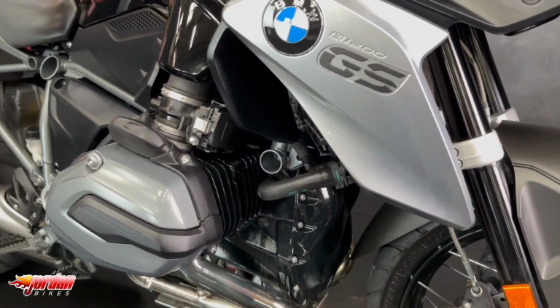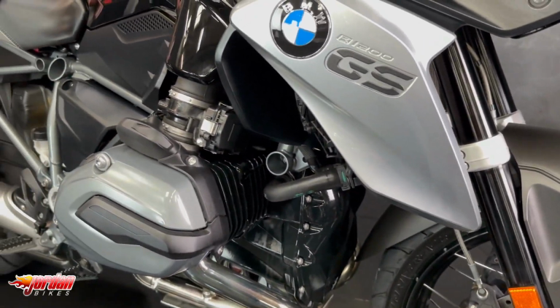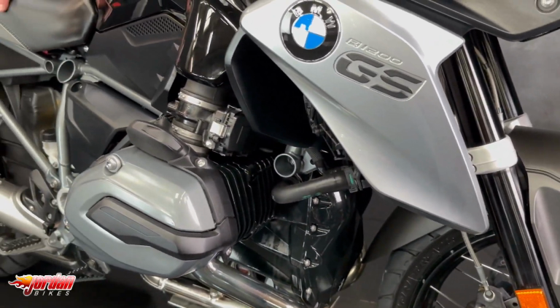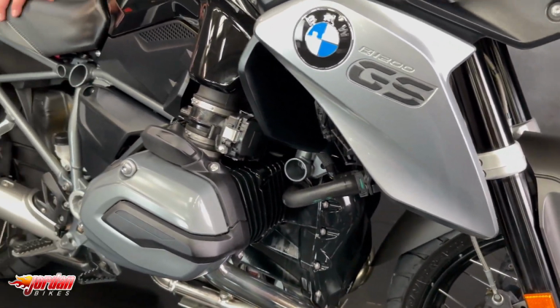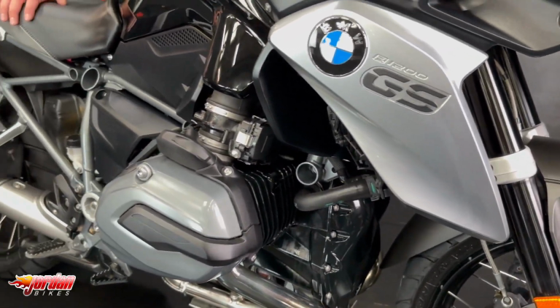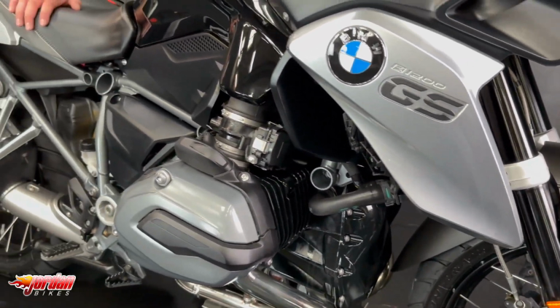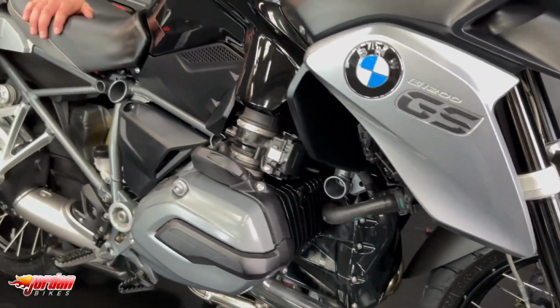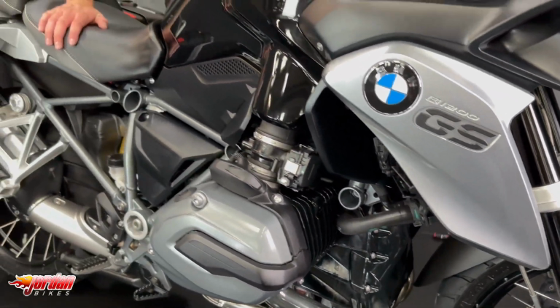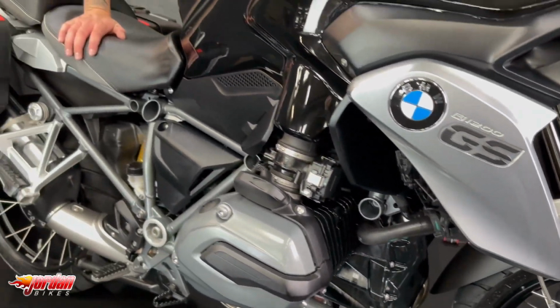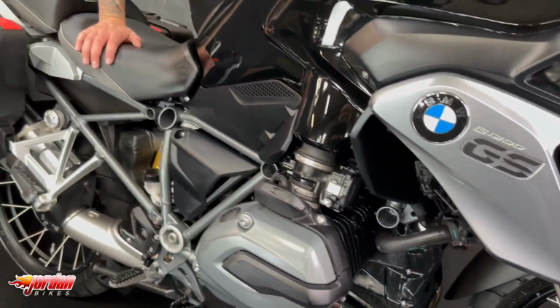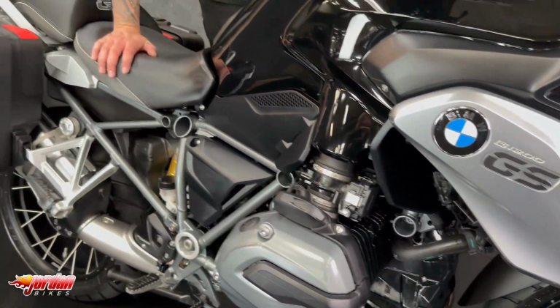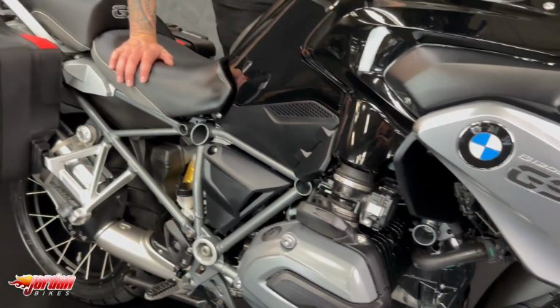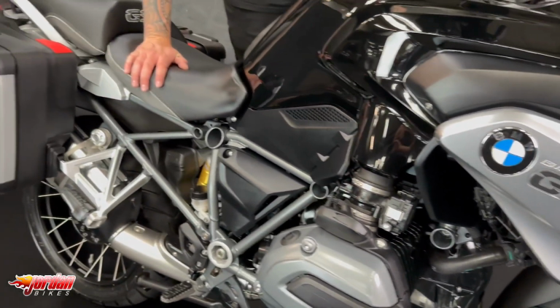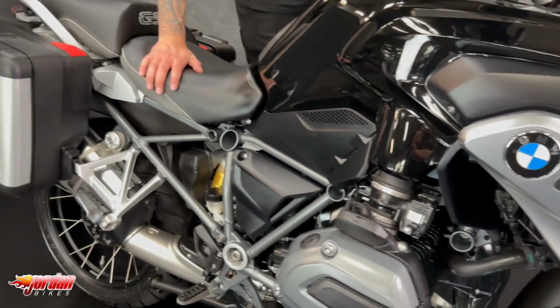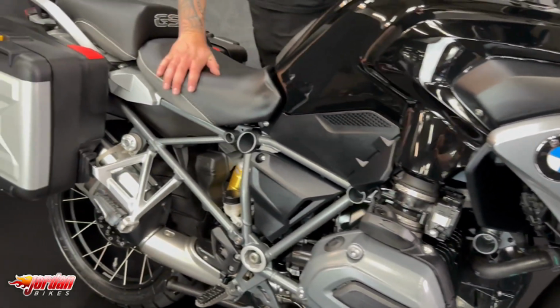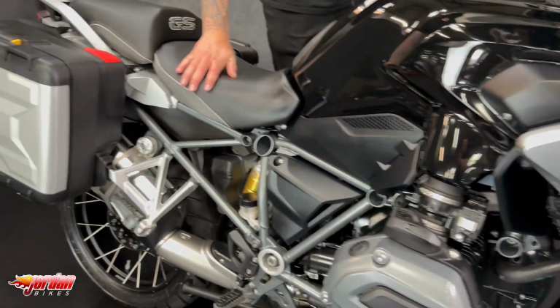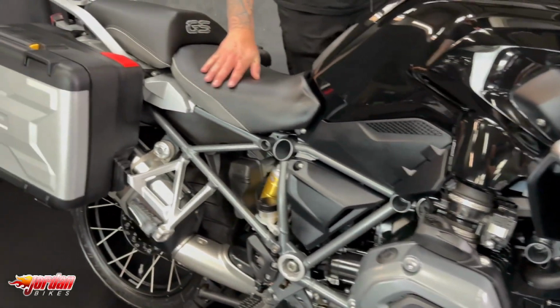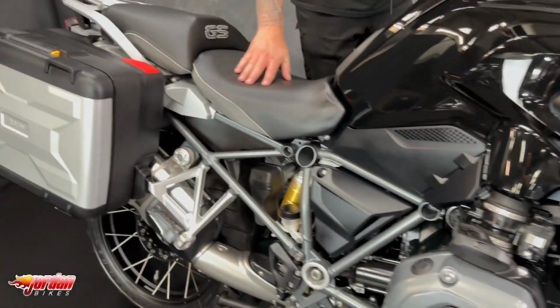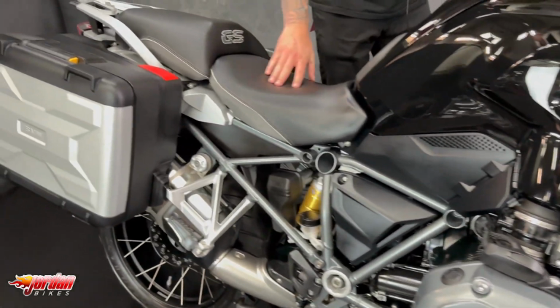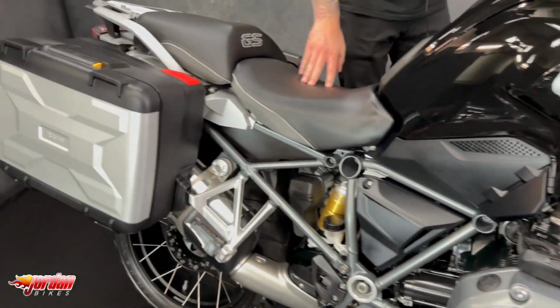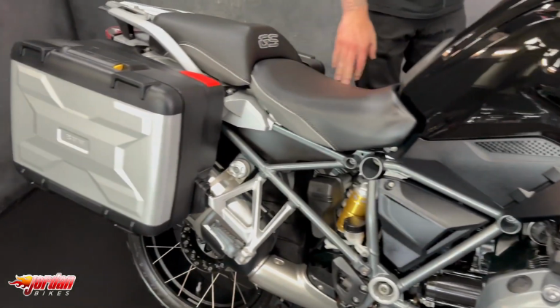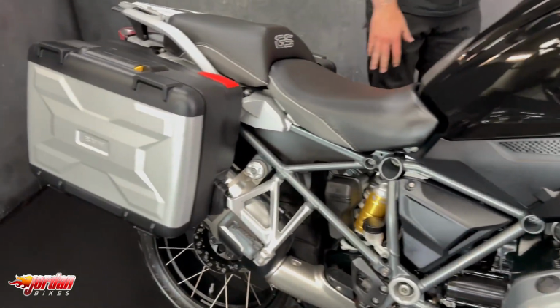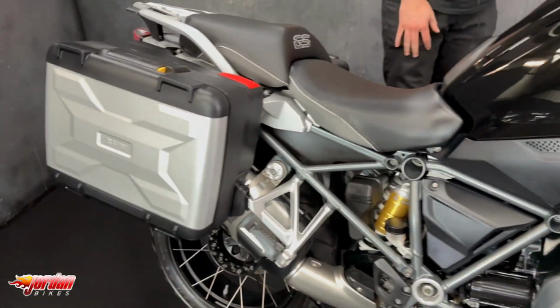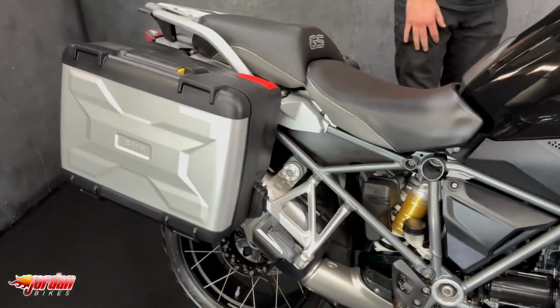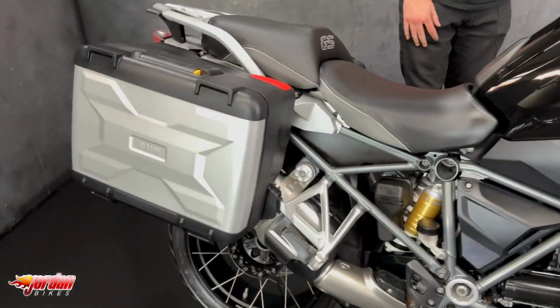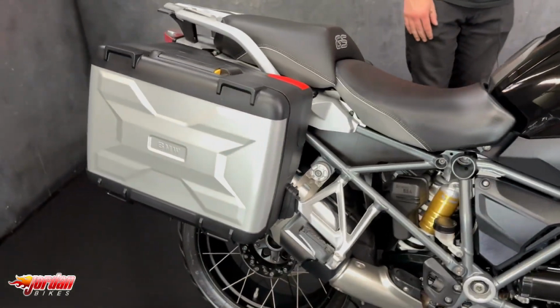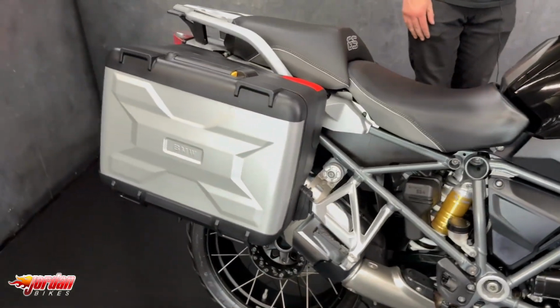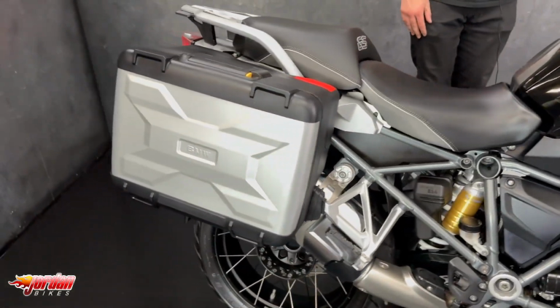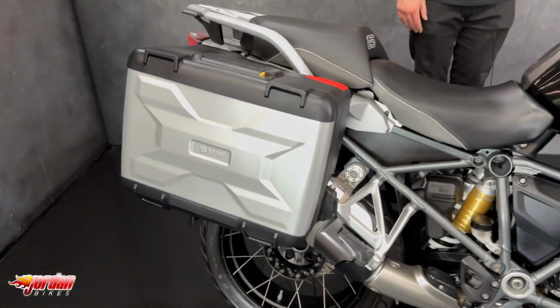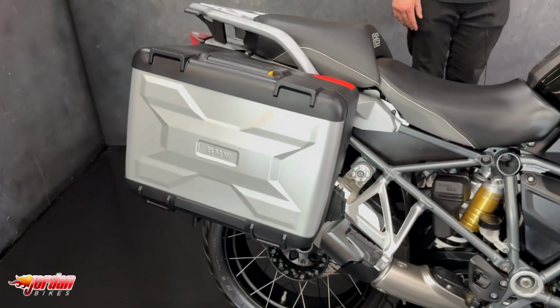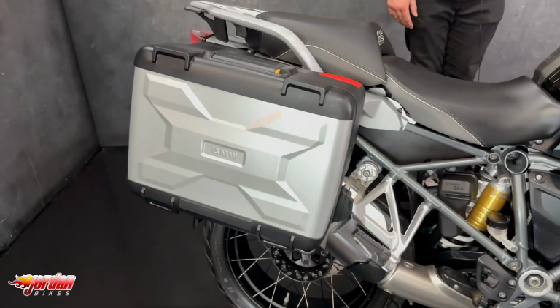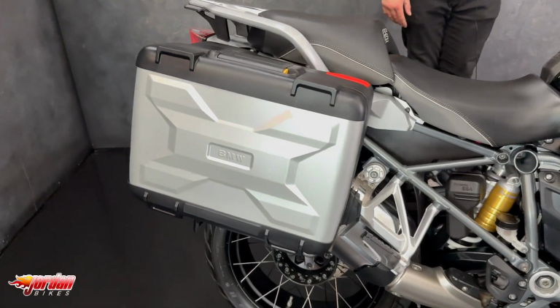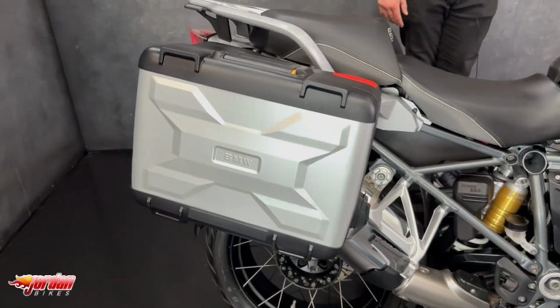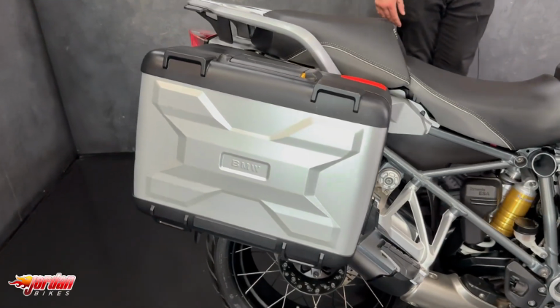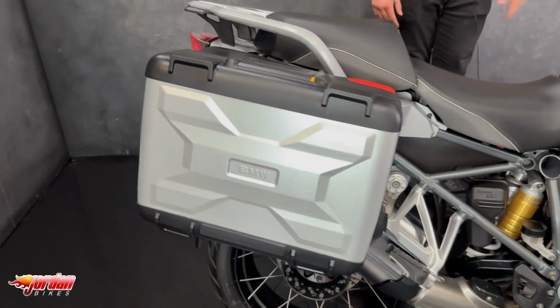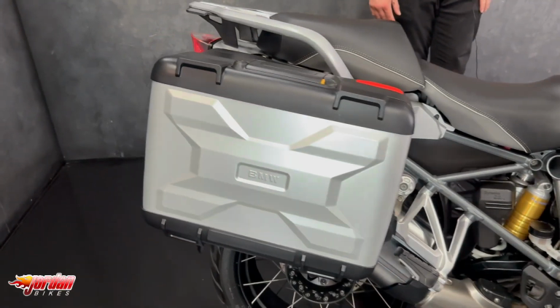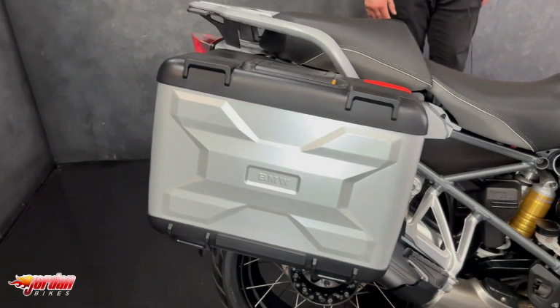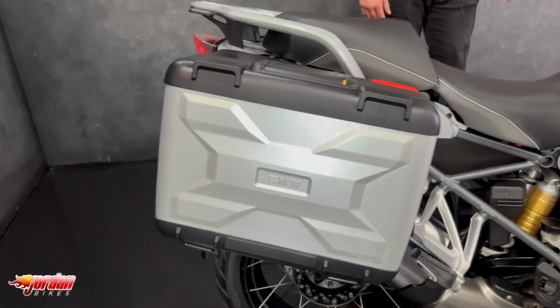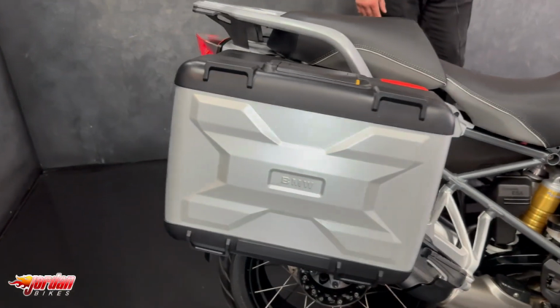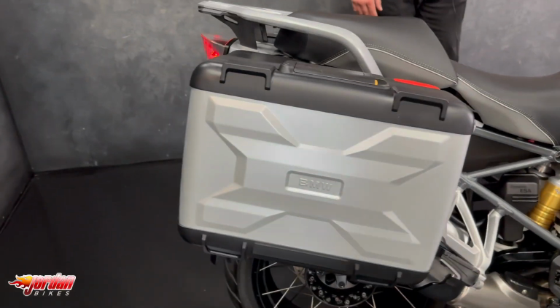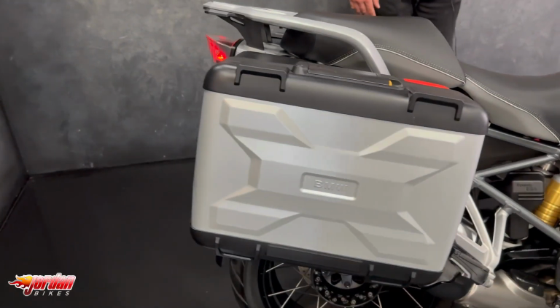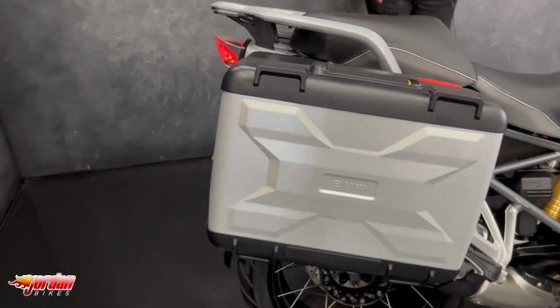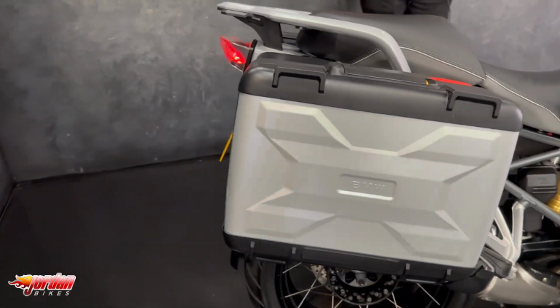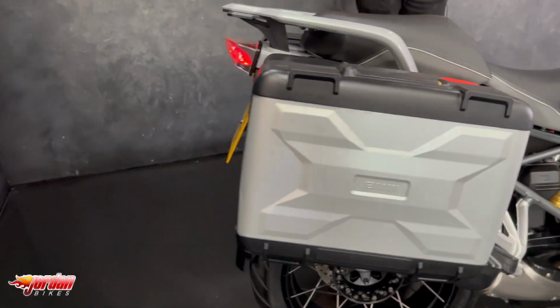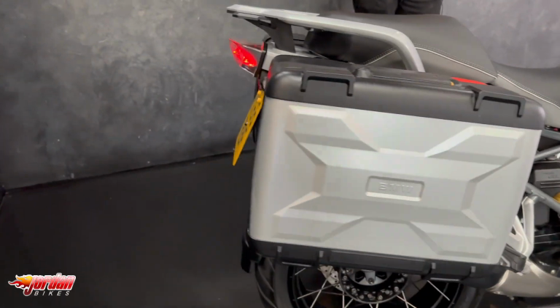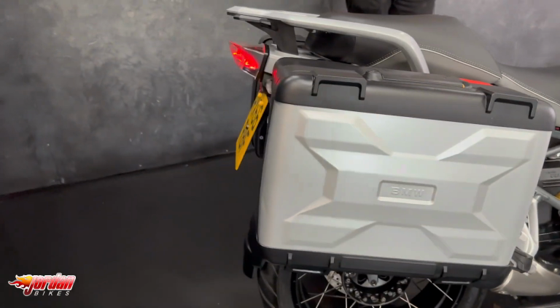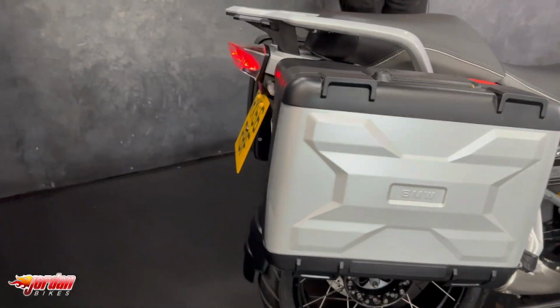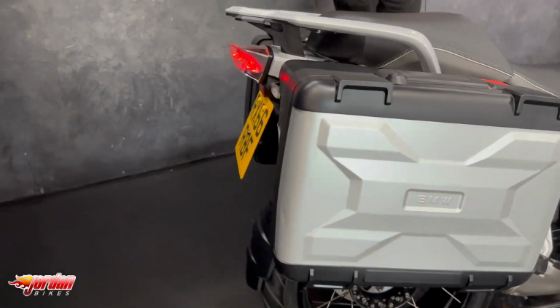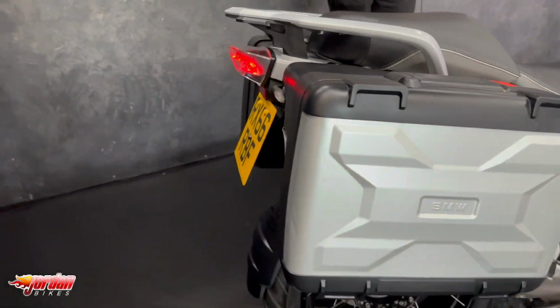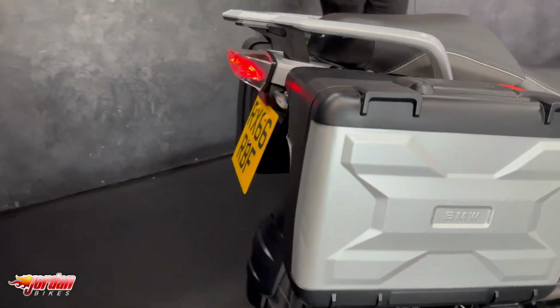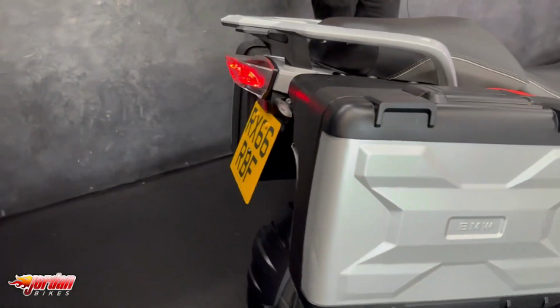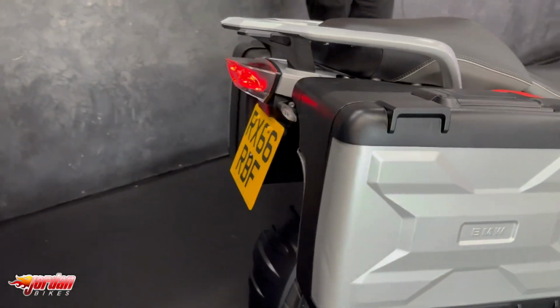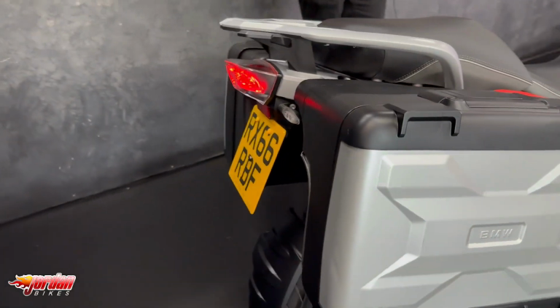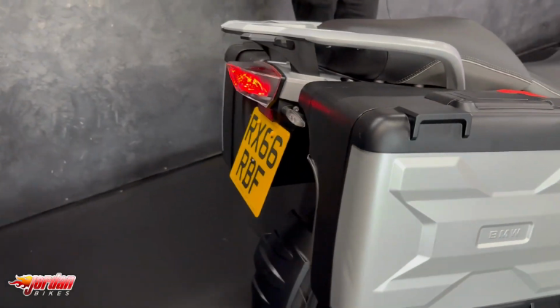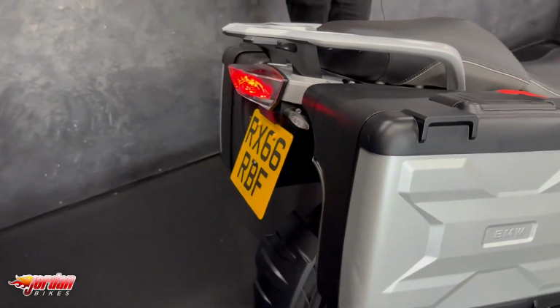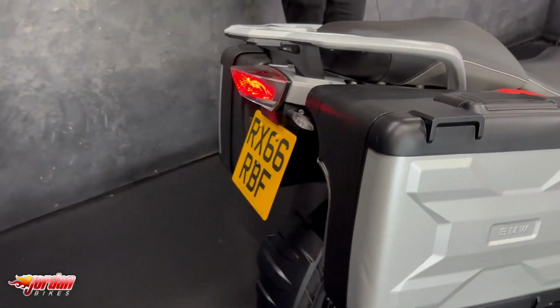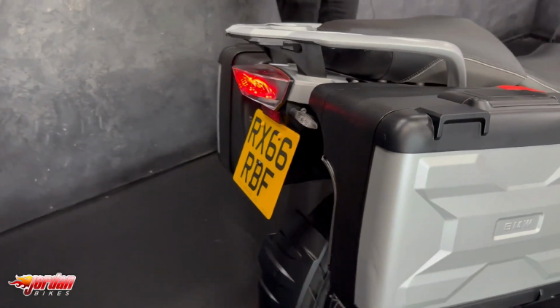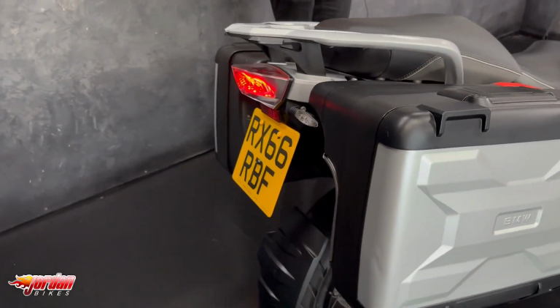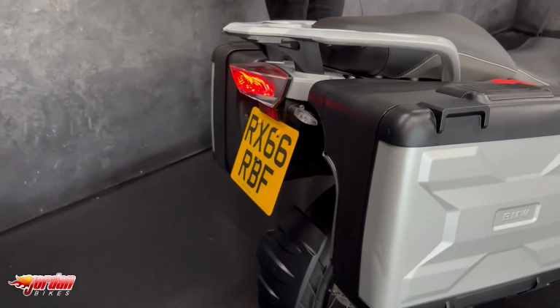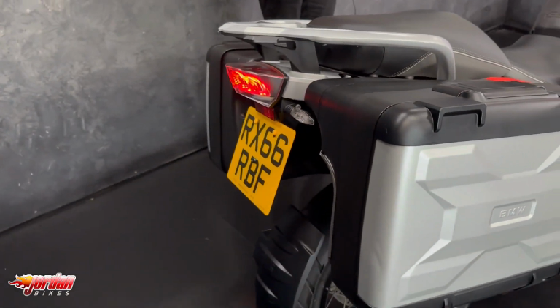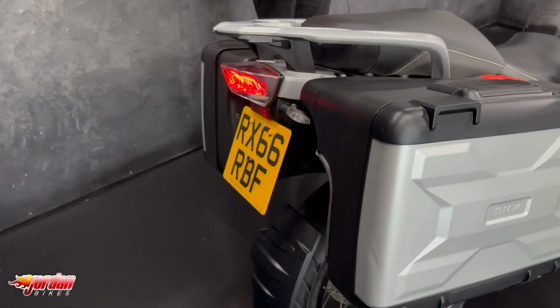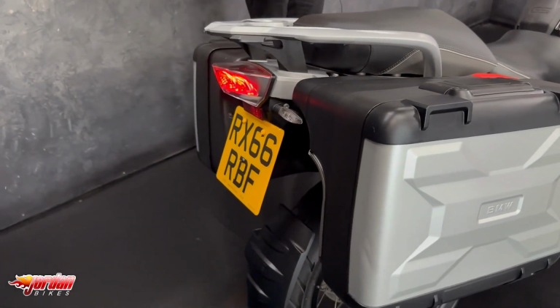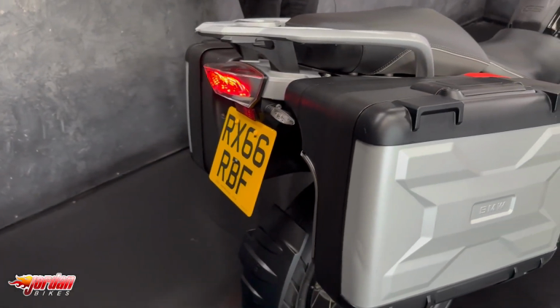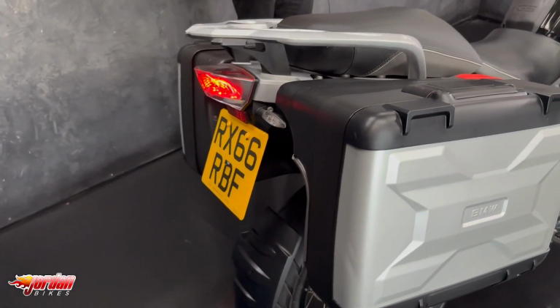It uses that 1200 boxer engine — plenty of power, plenty of grunt — and you get the shaft drive as well, so really easy maintenance.